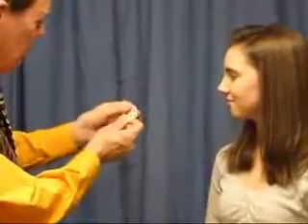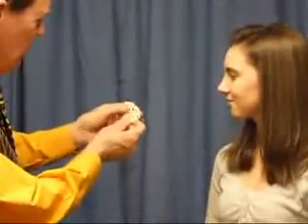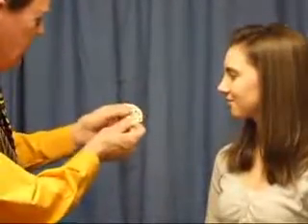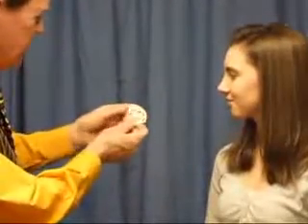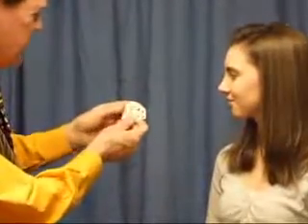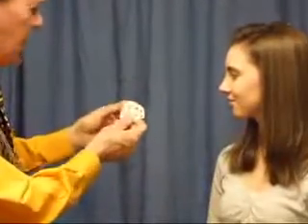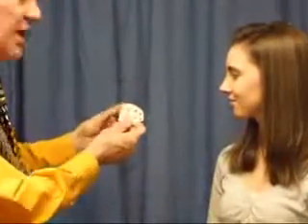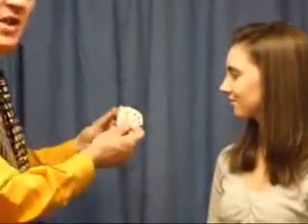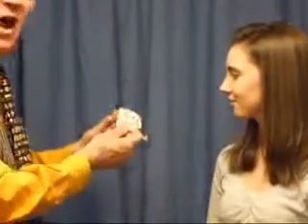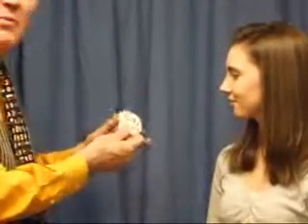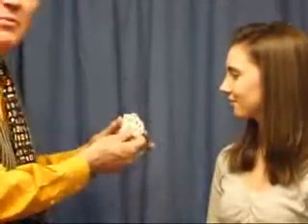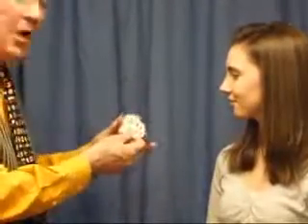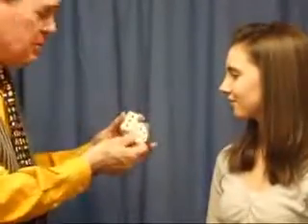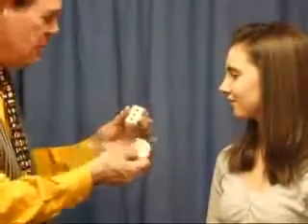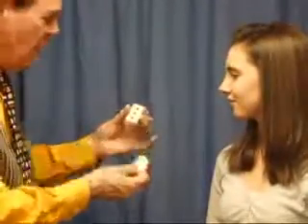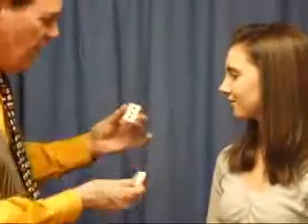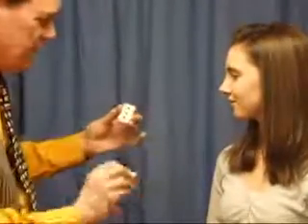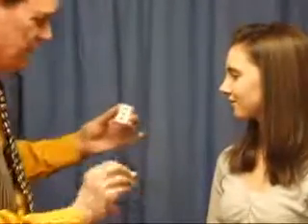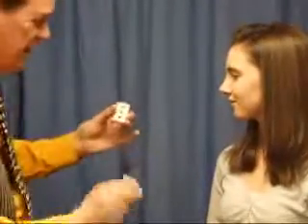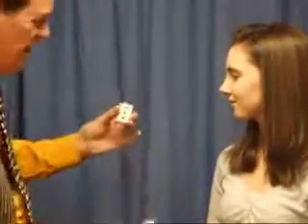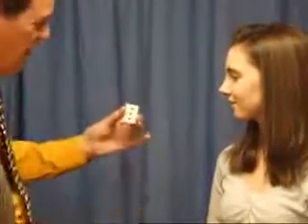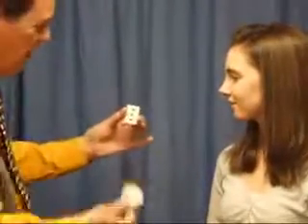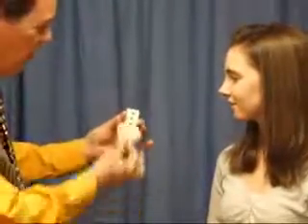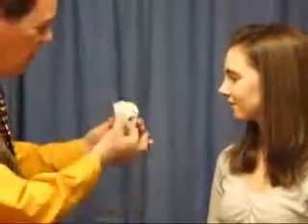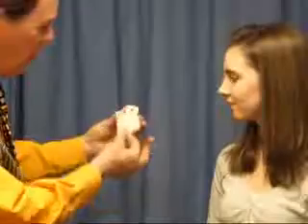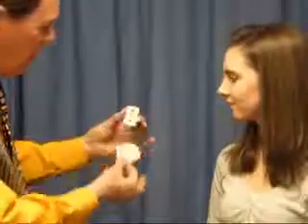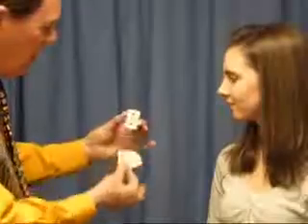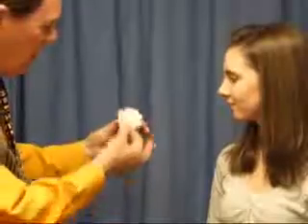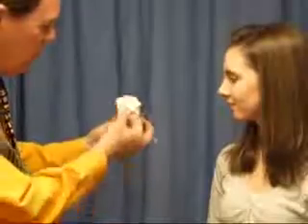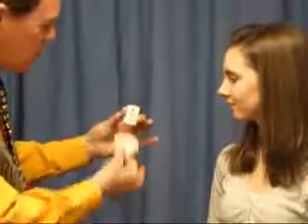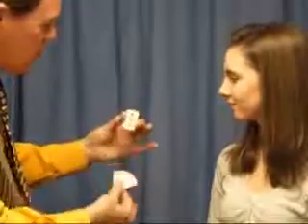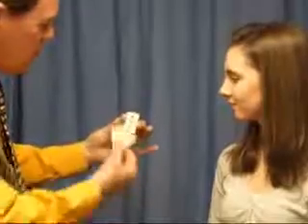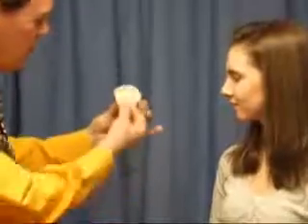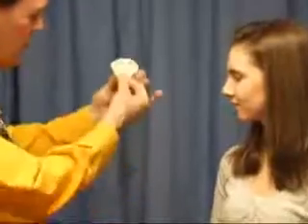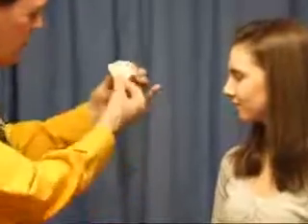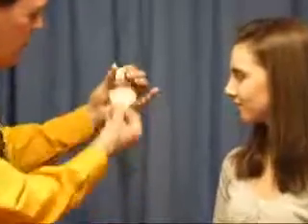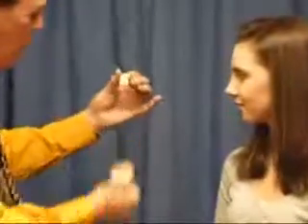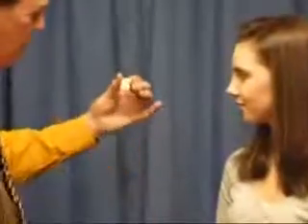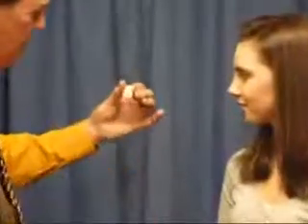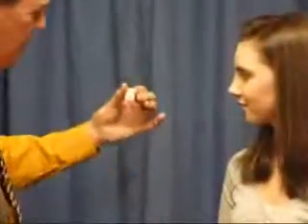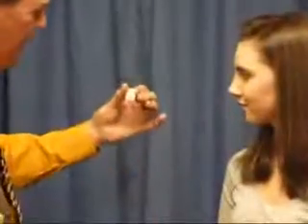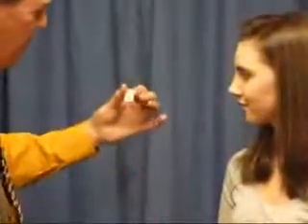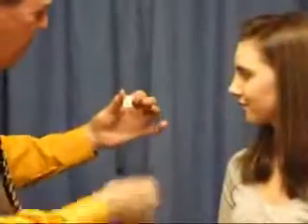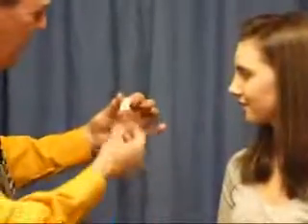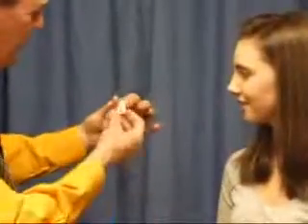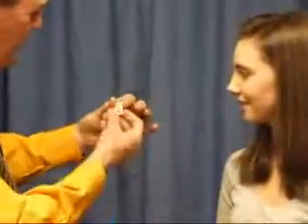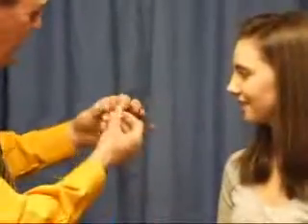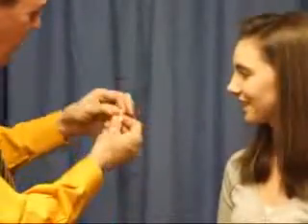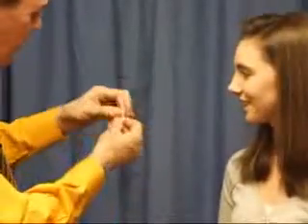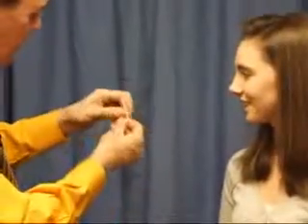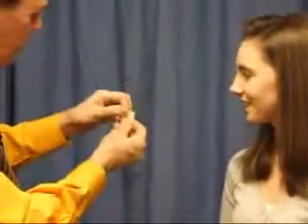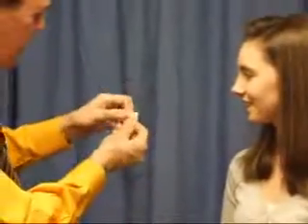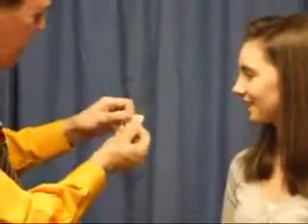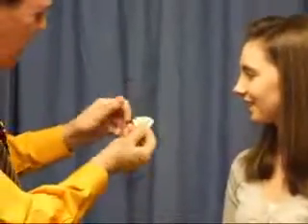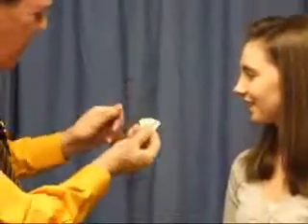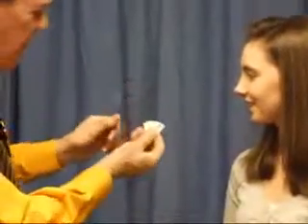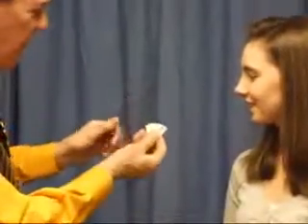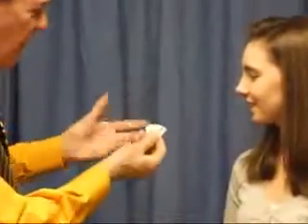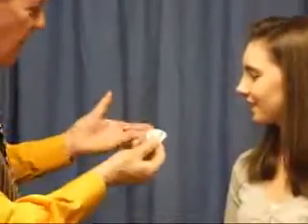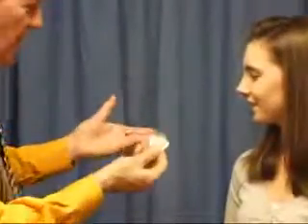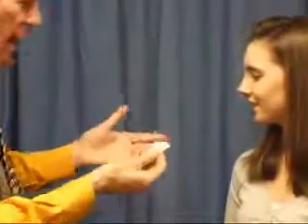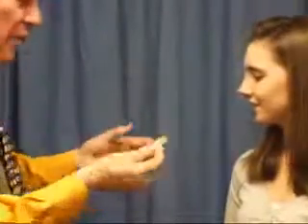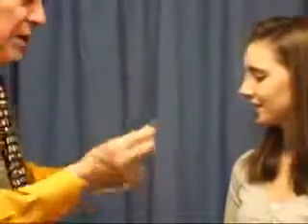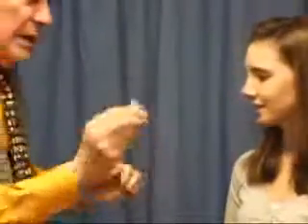Oh, this is like Tom Thumb's cards, isn't it? Look. One, two, three, and there they are. Let me see if I can fan them out.